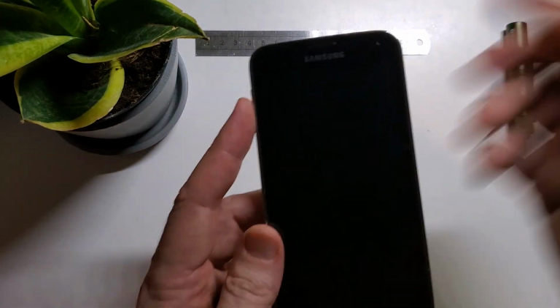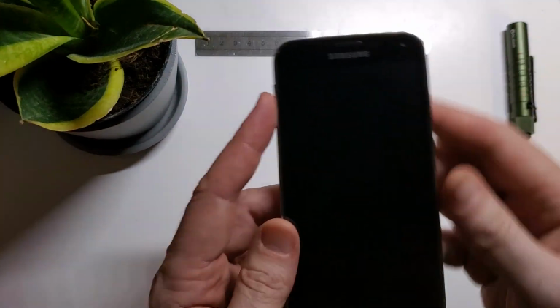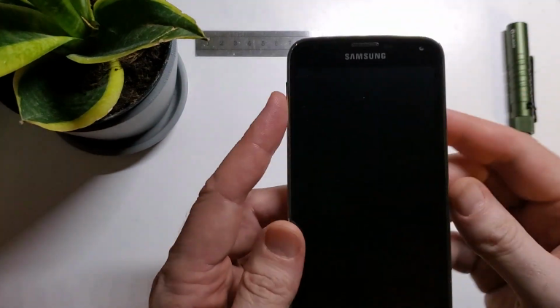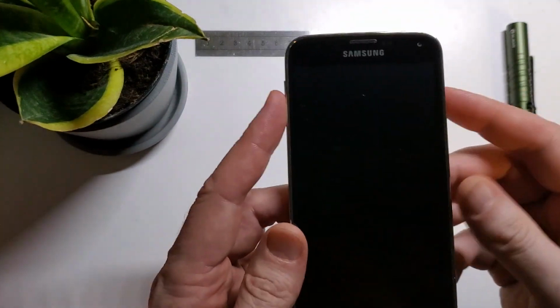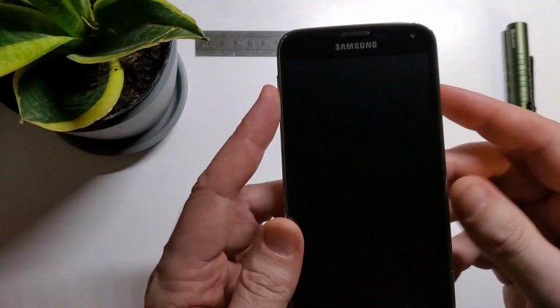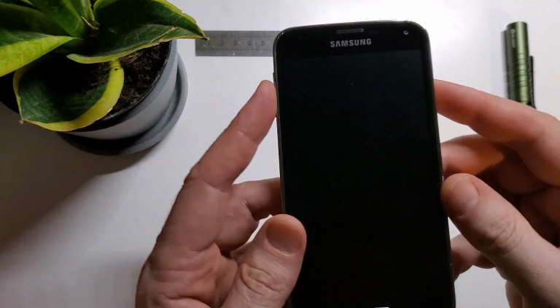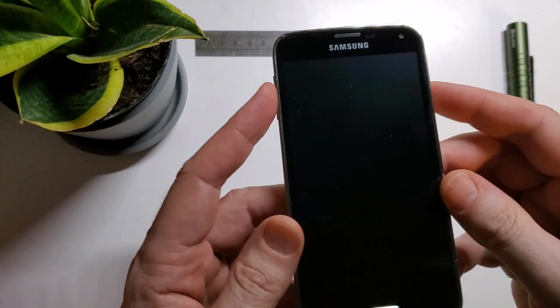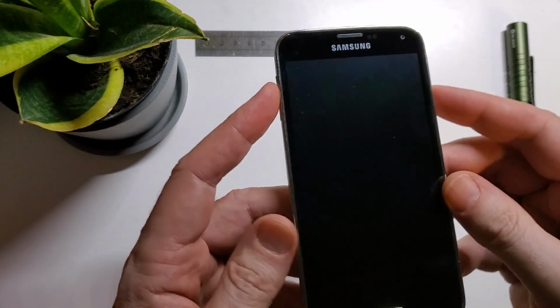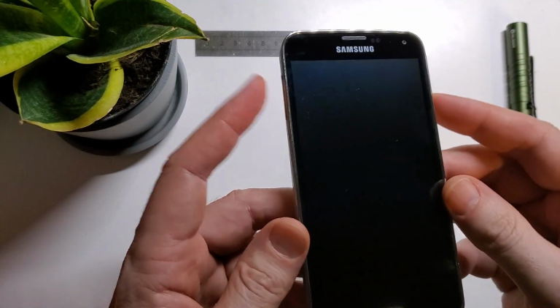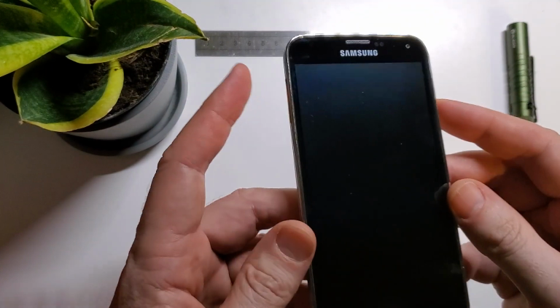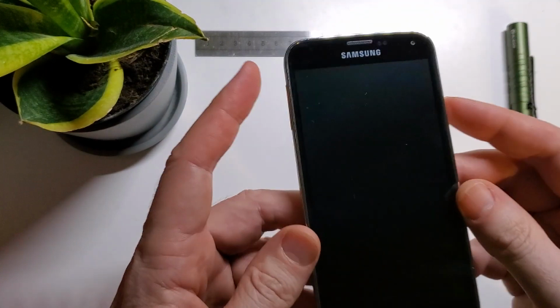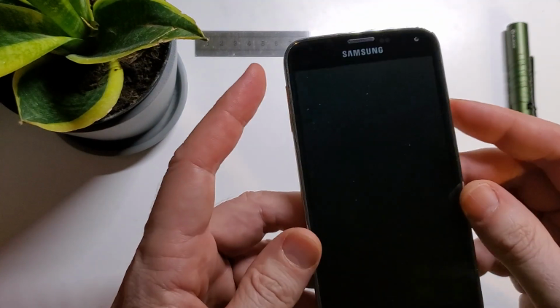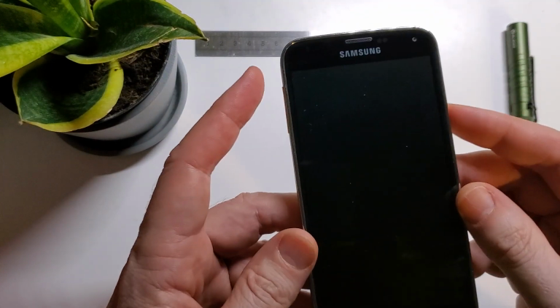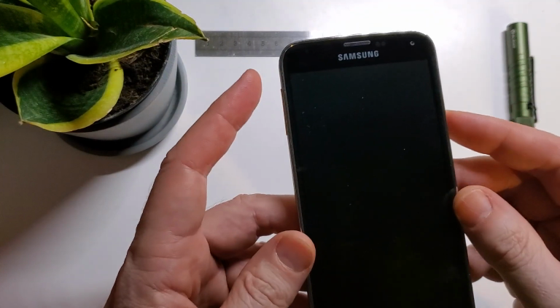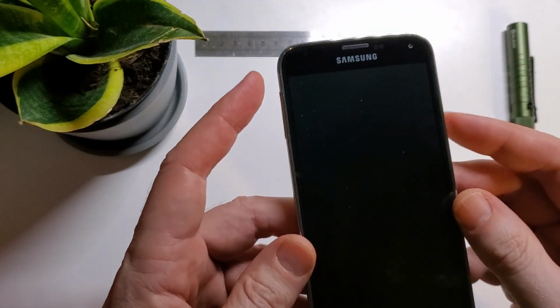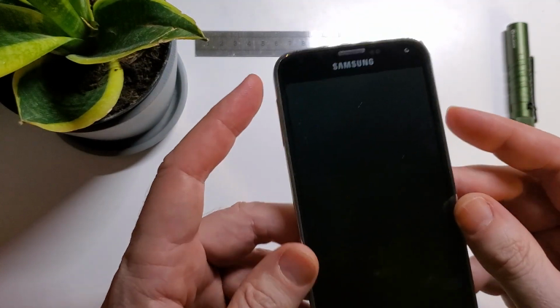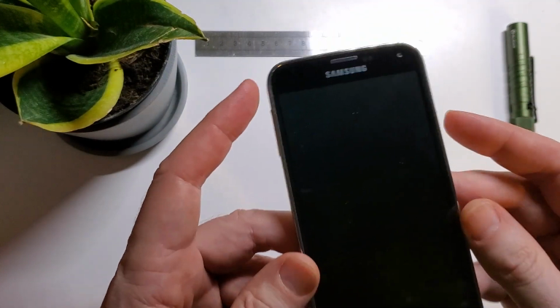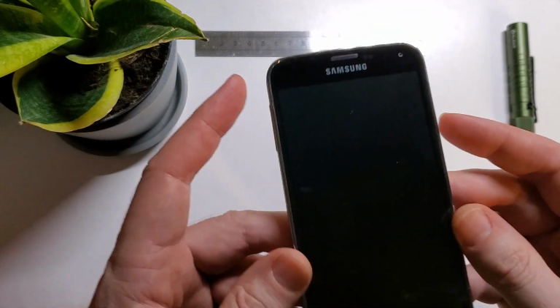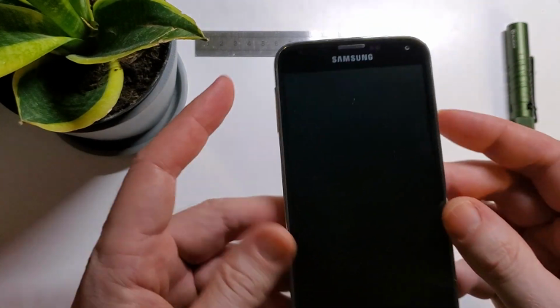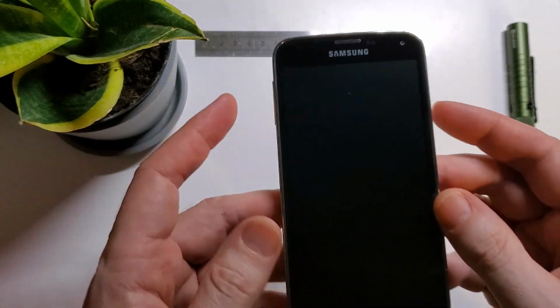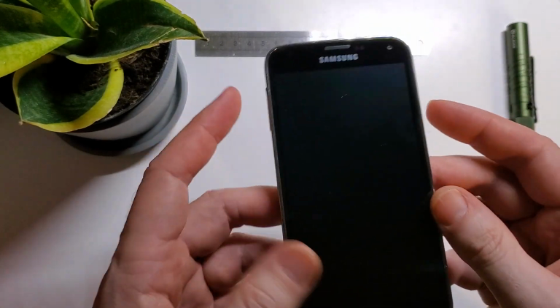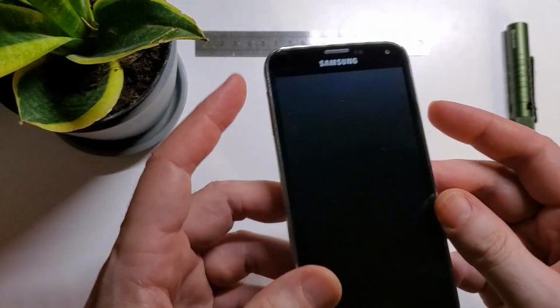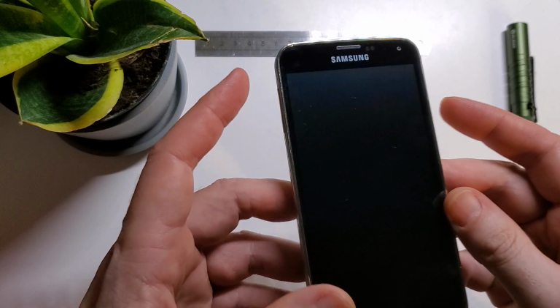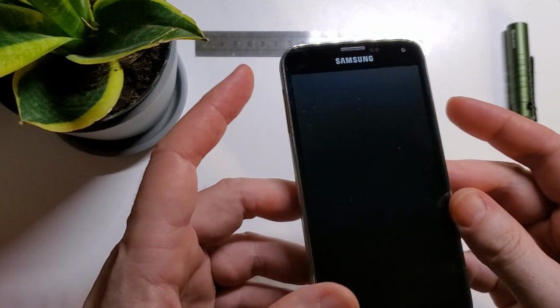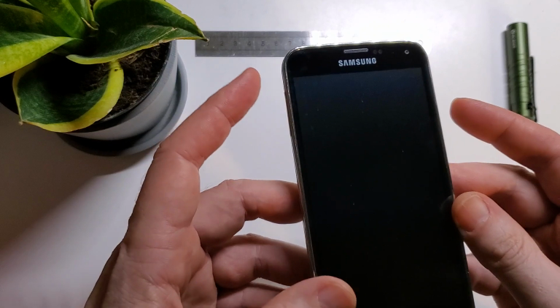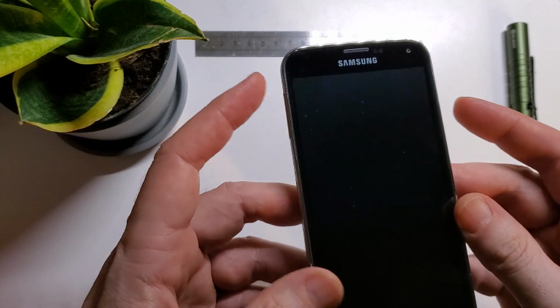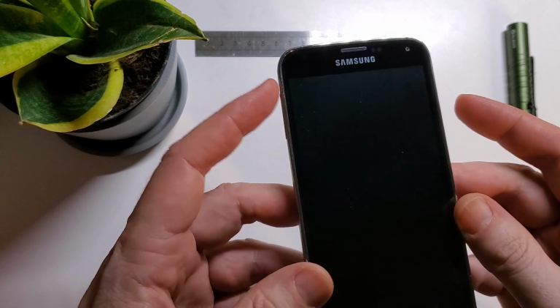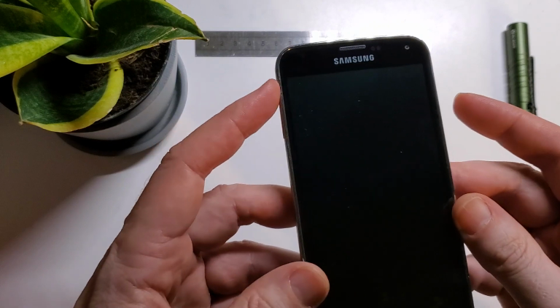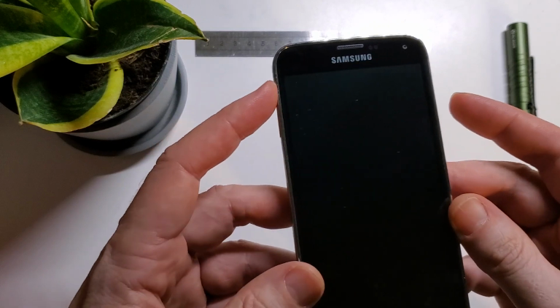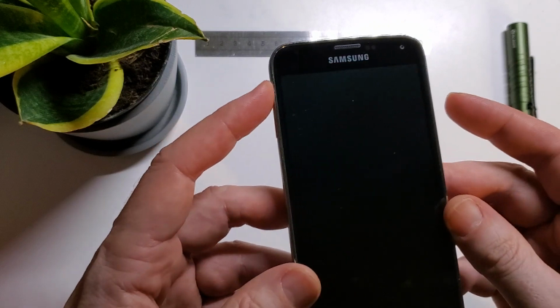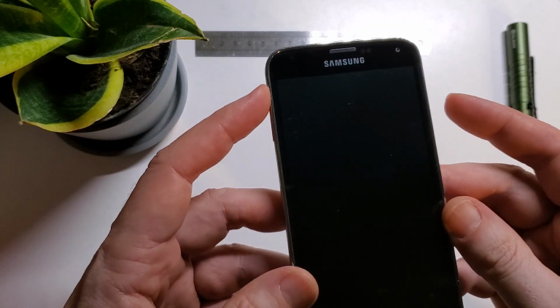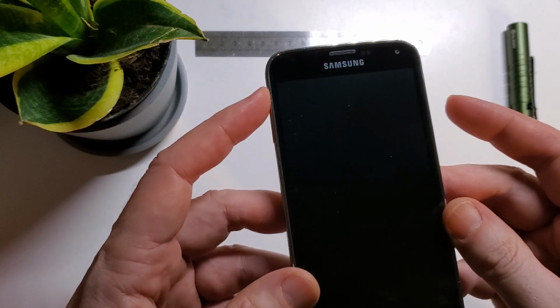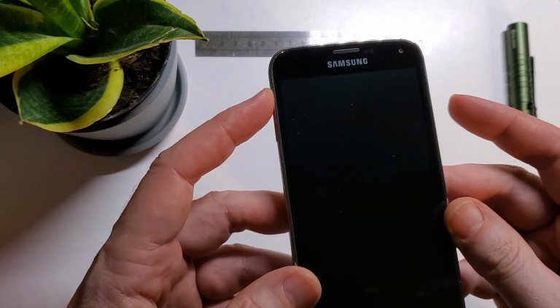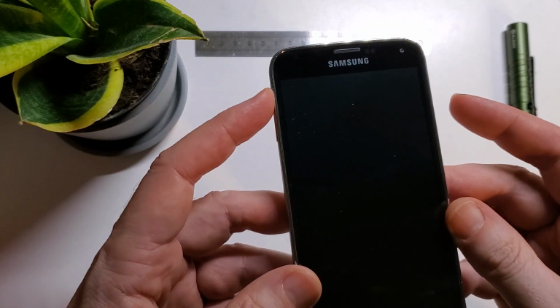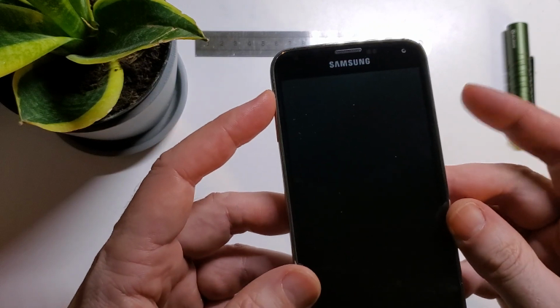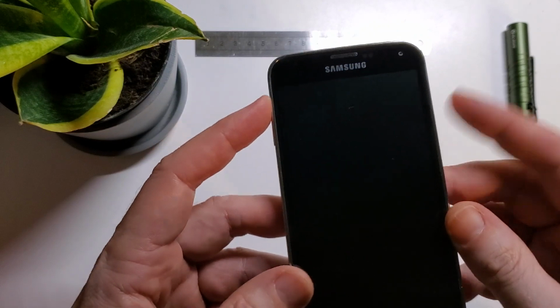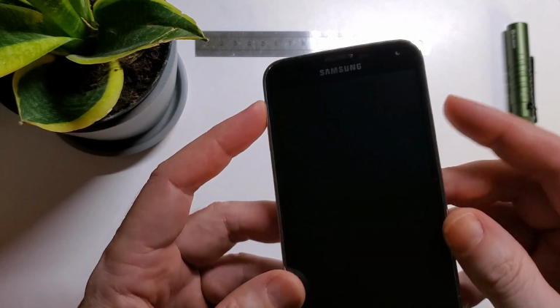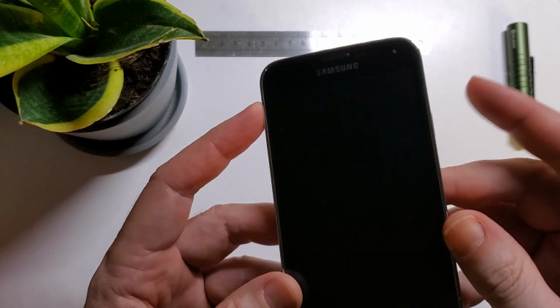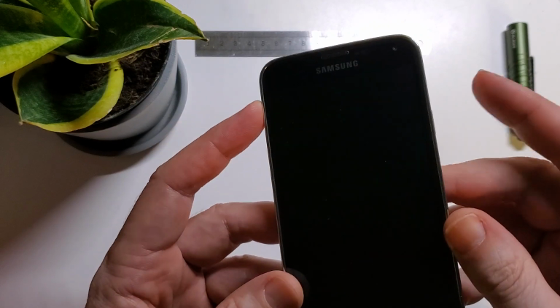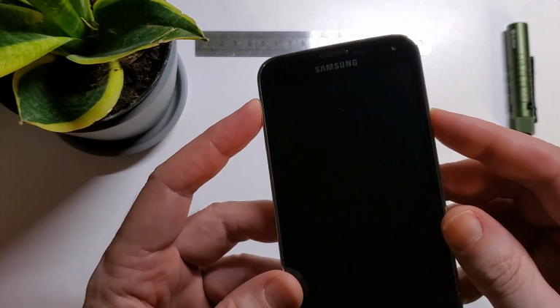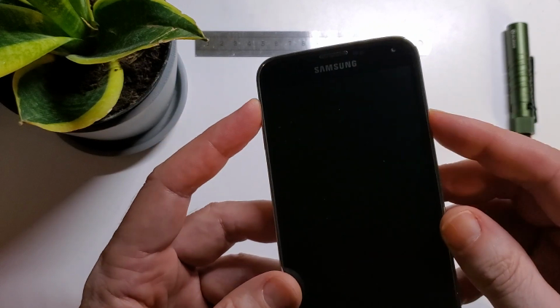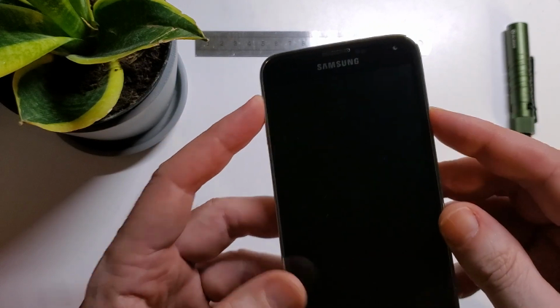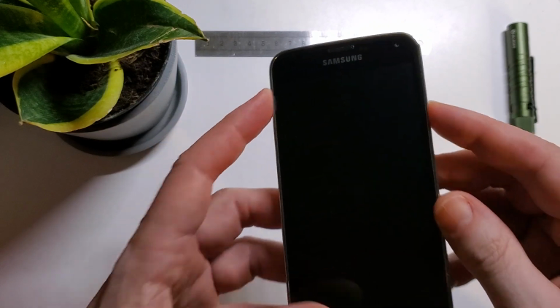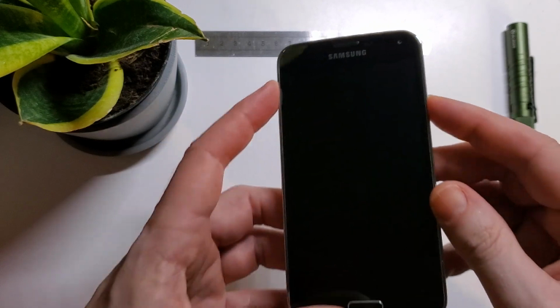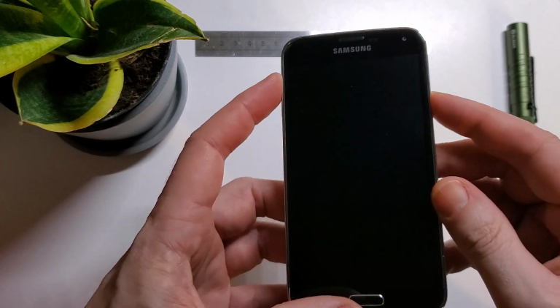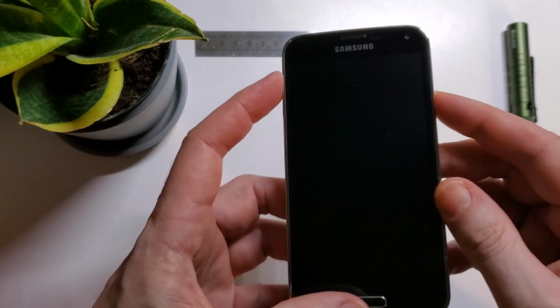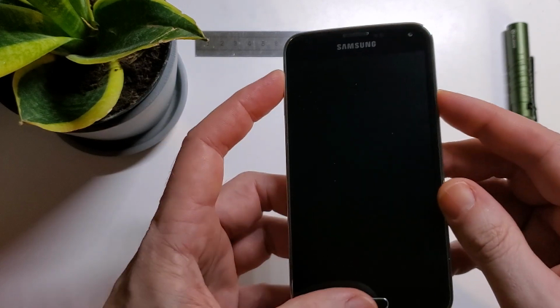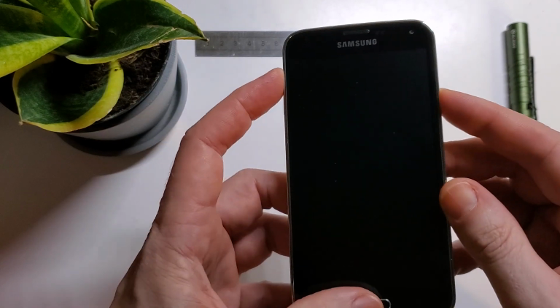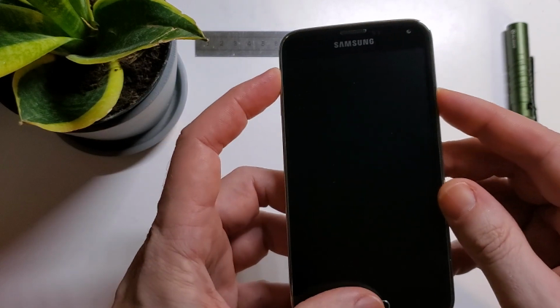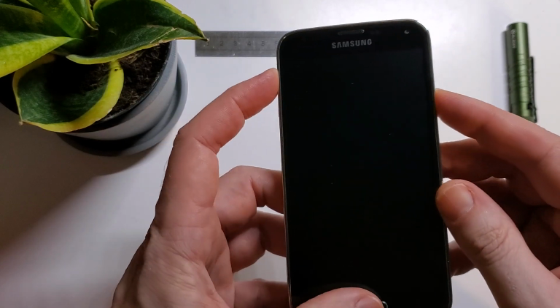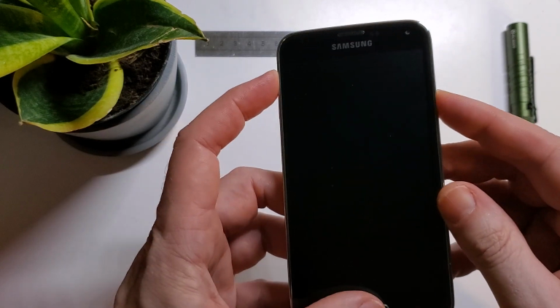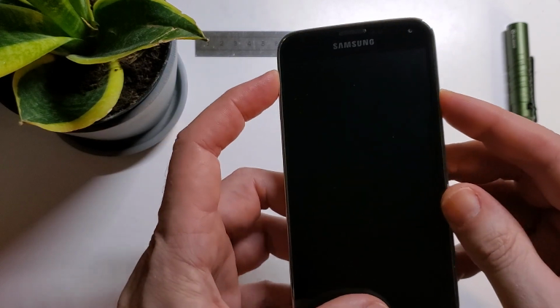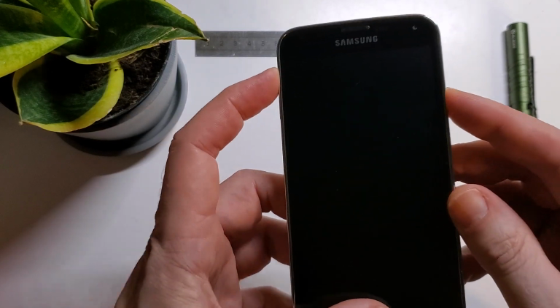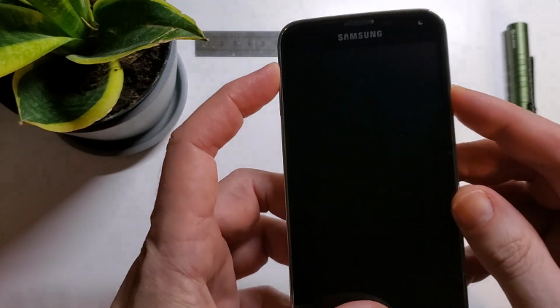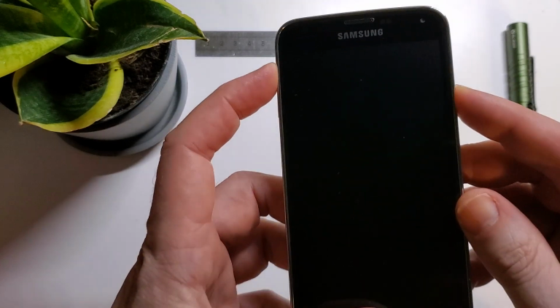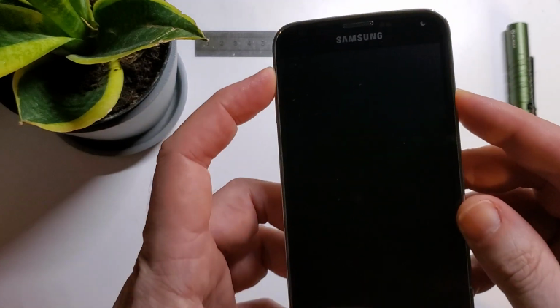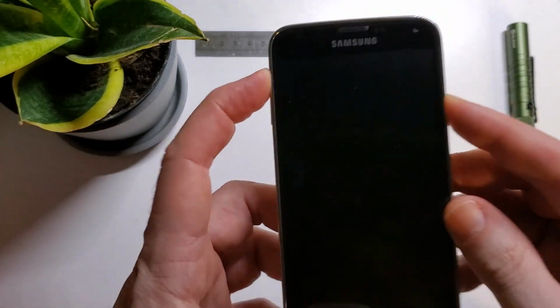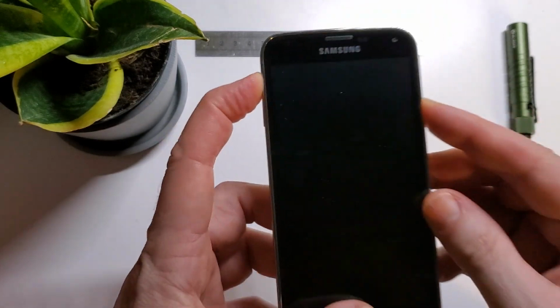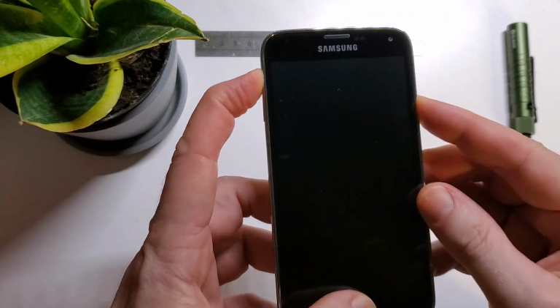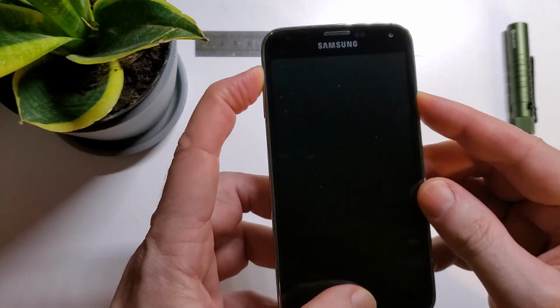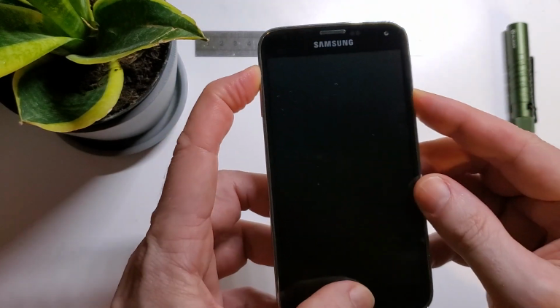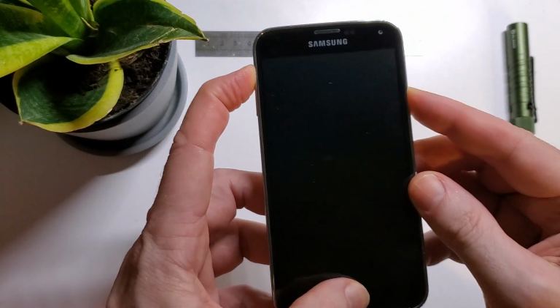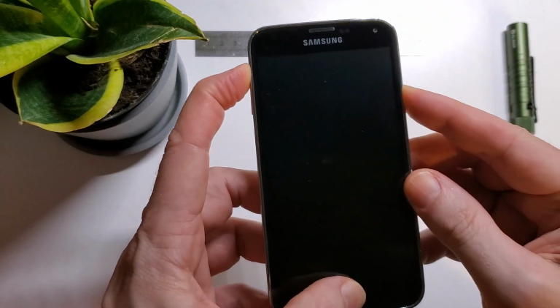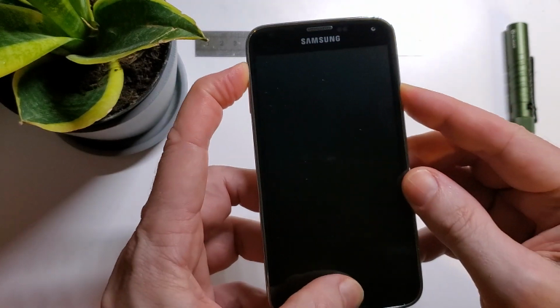I'm just going to keep going because that was funny. Okay, volume up, power, home button — one, two, three, go.